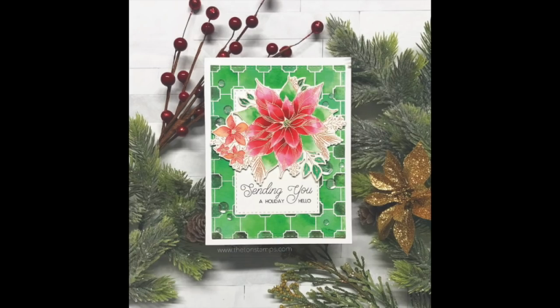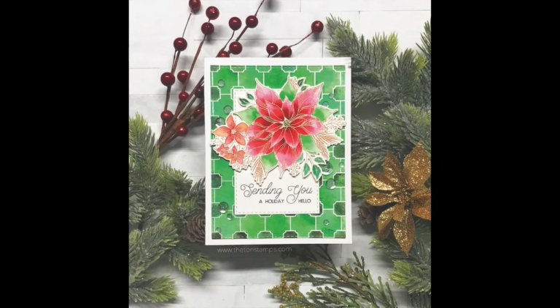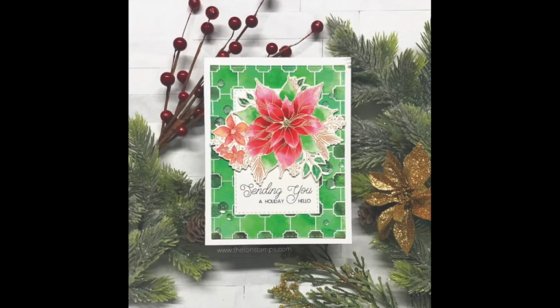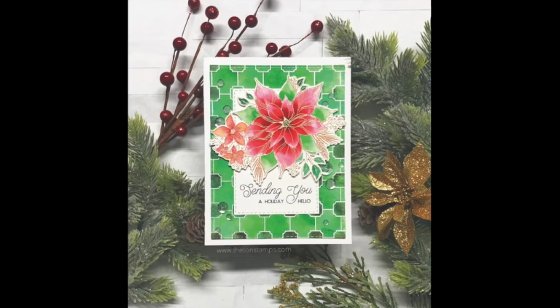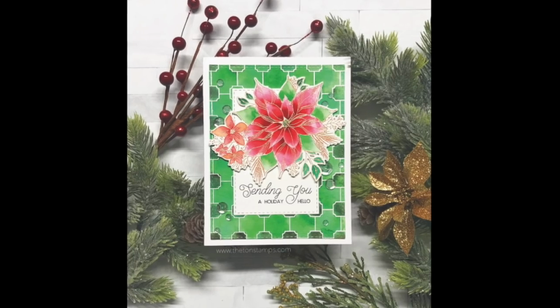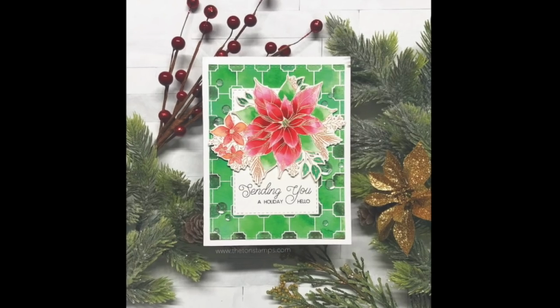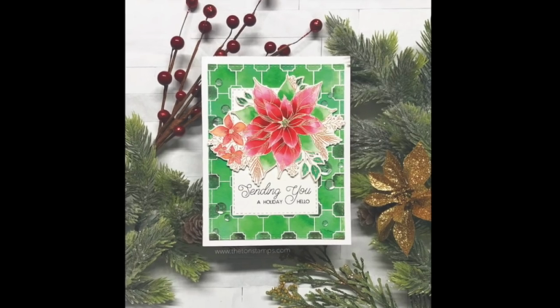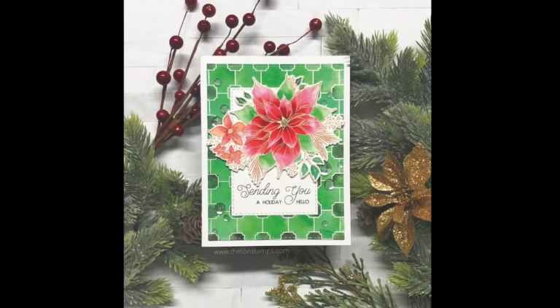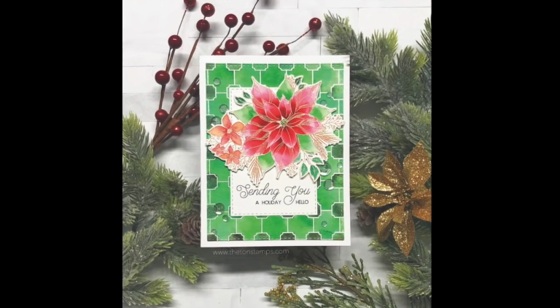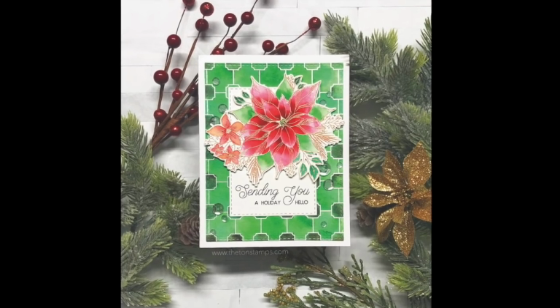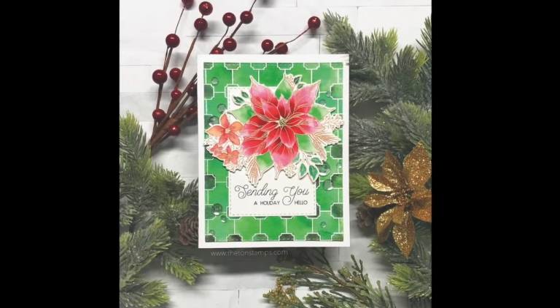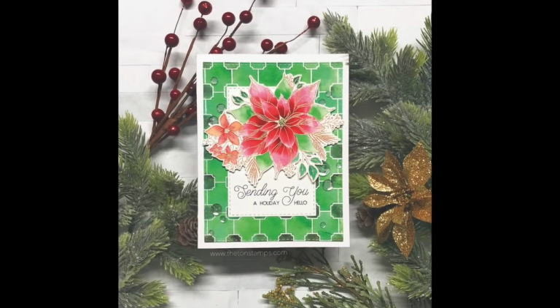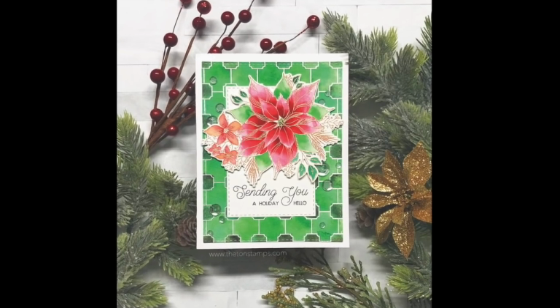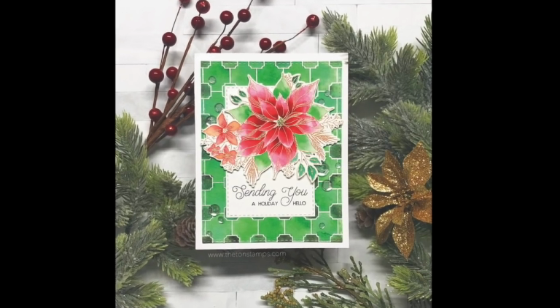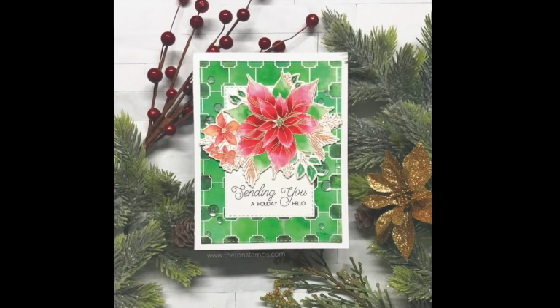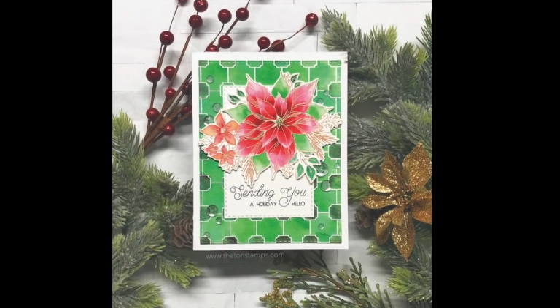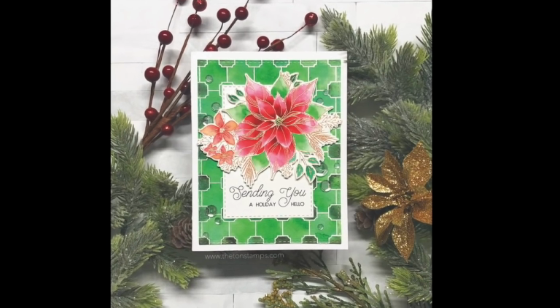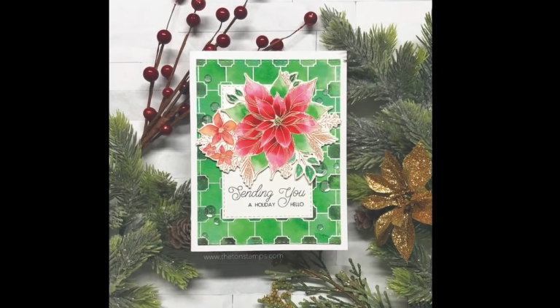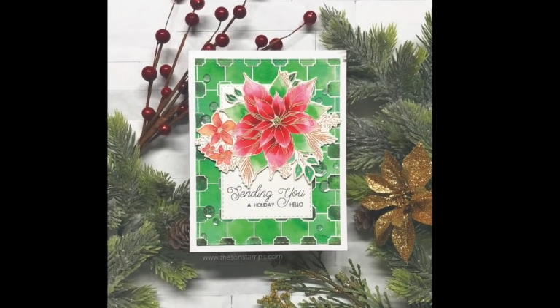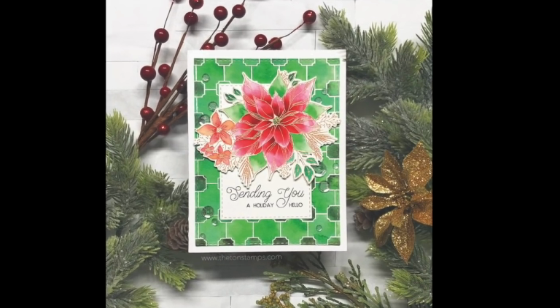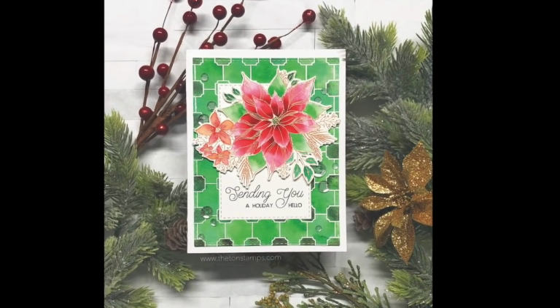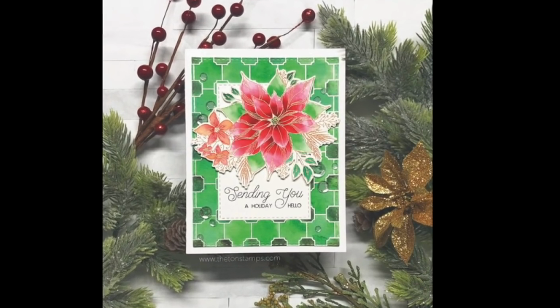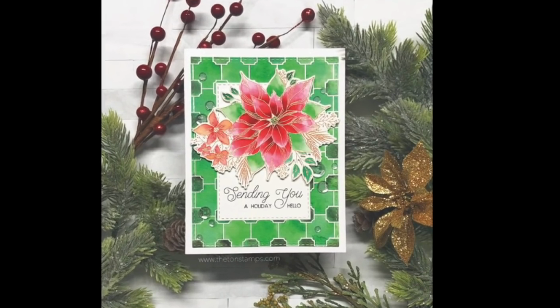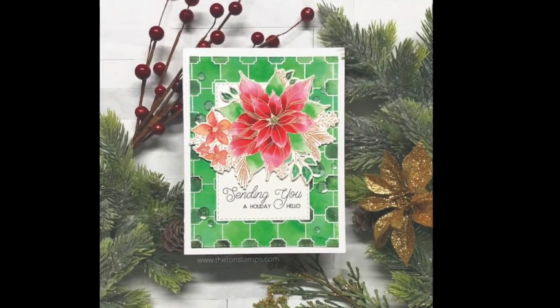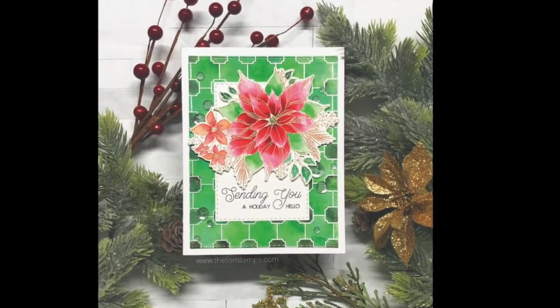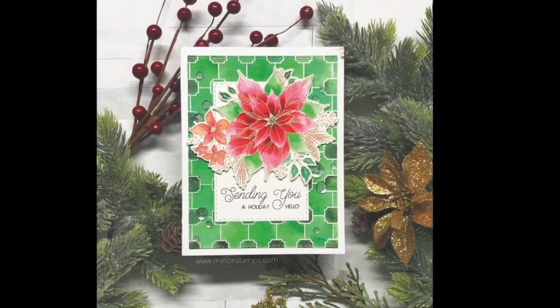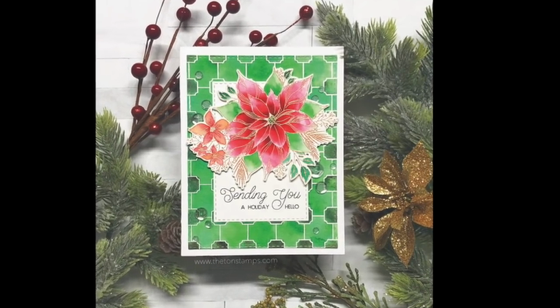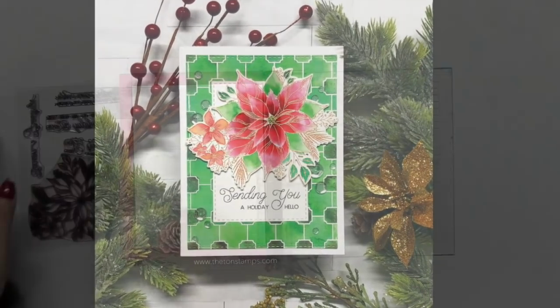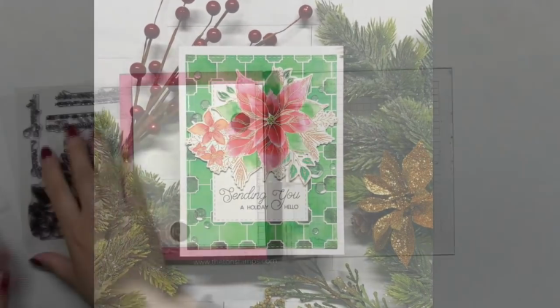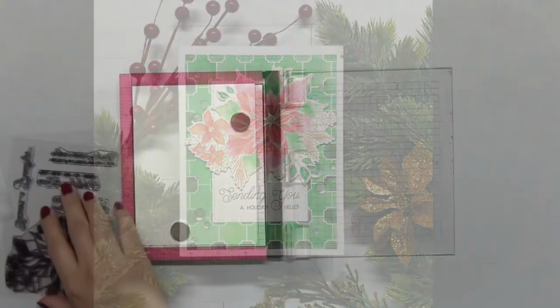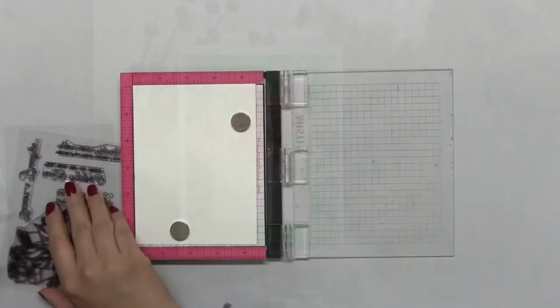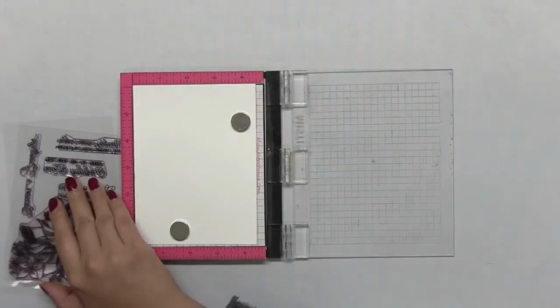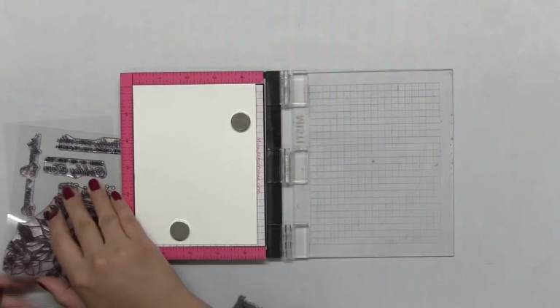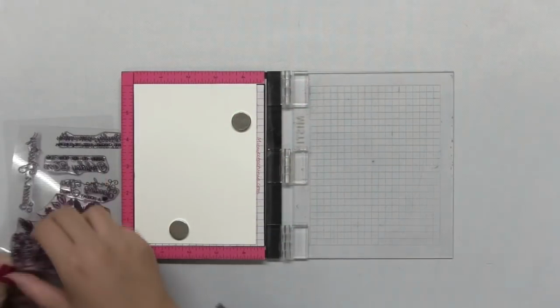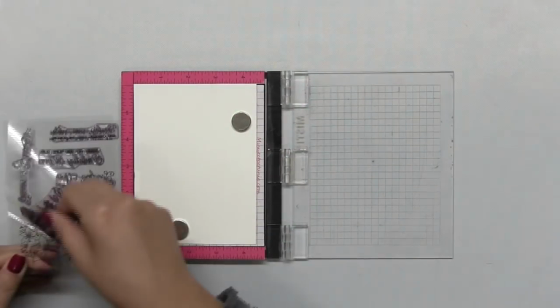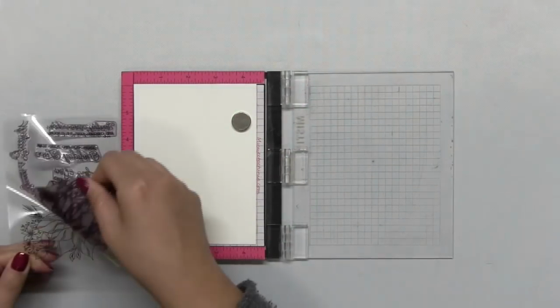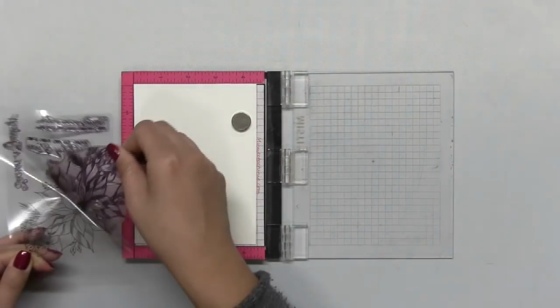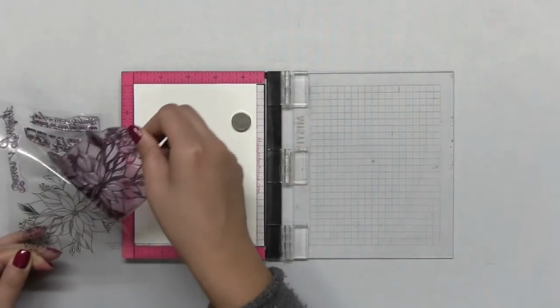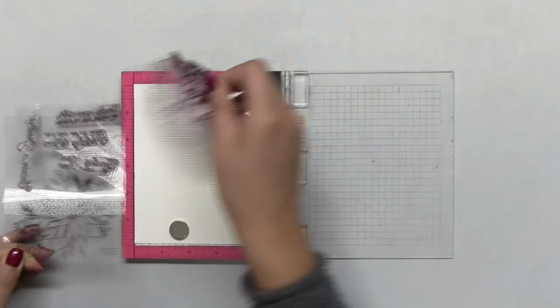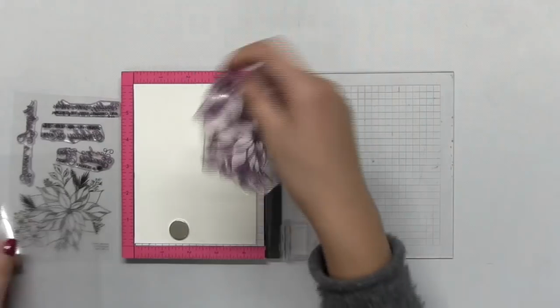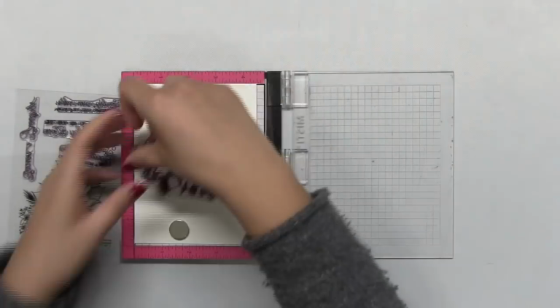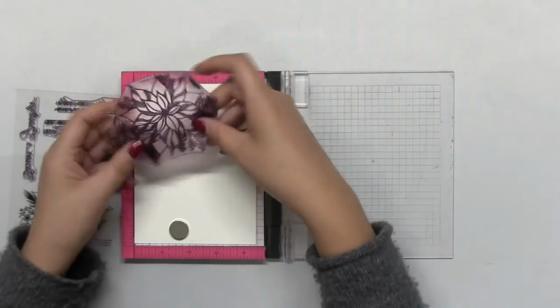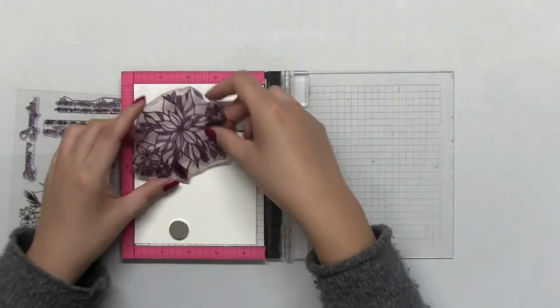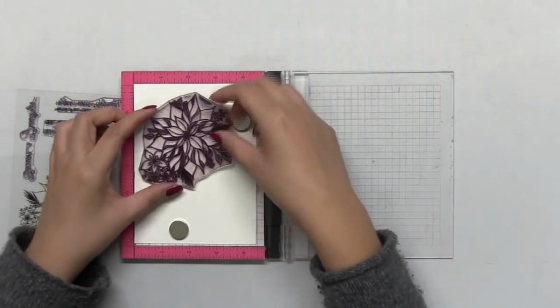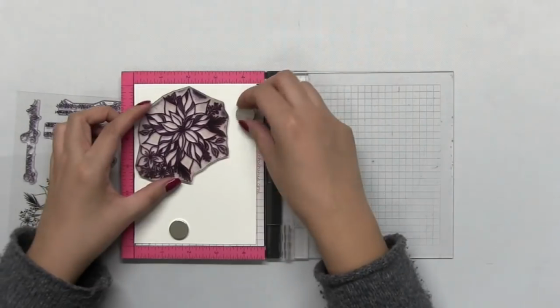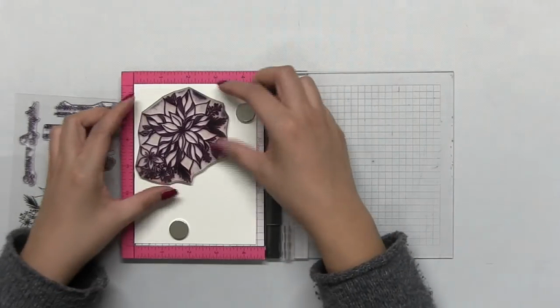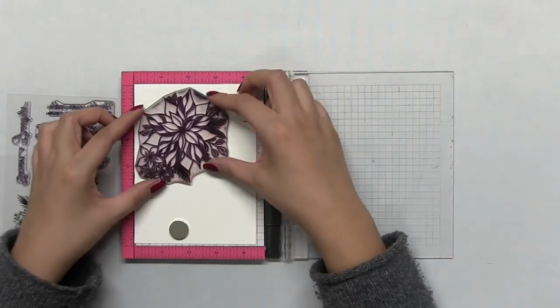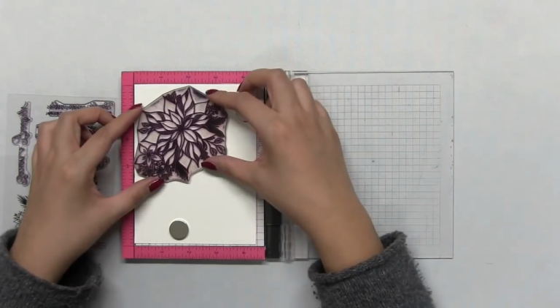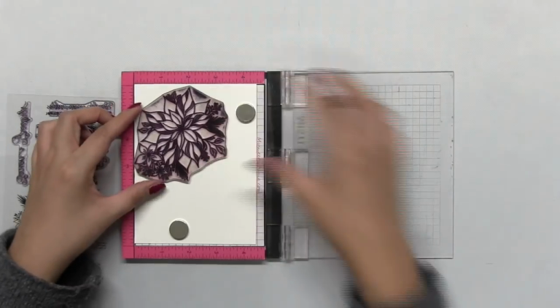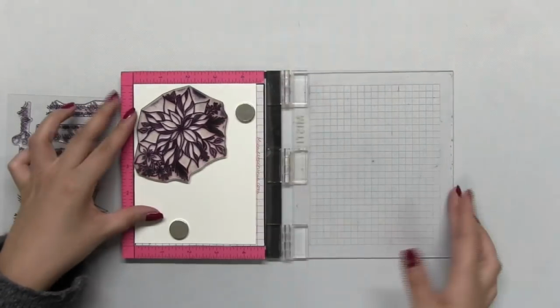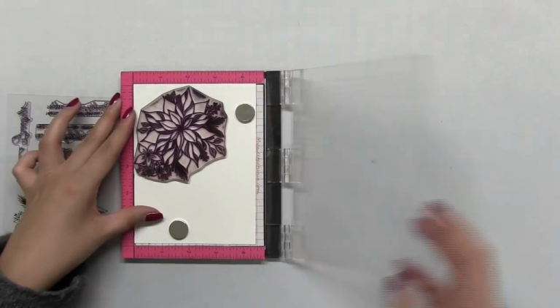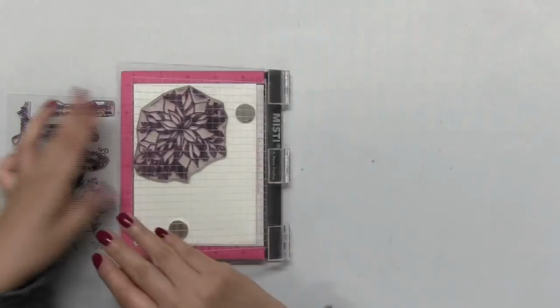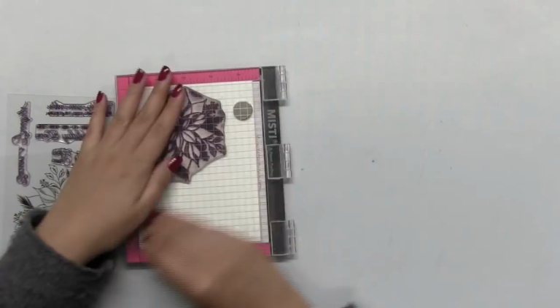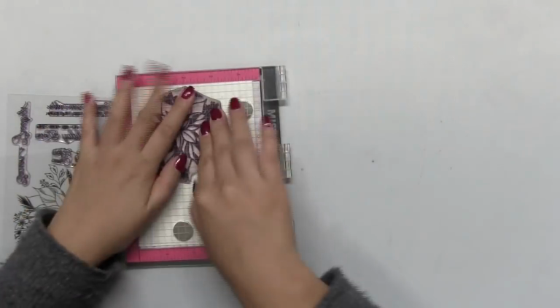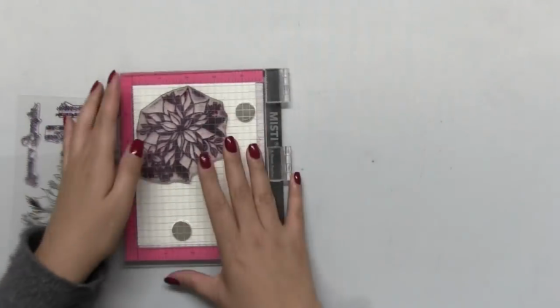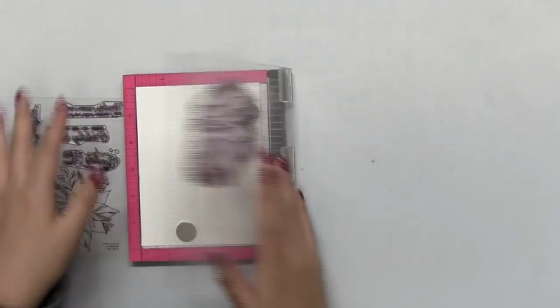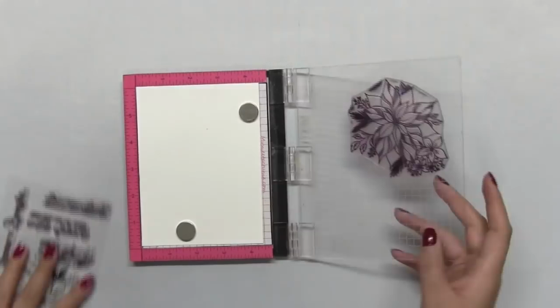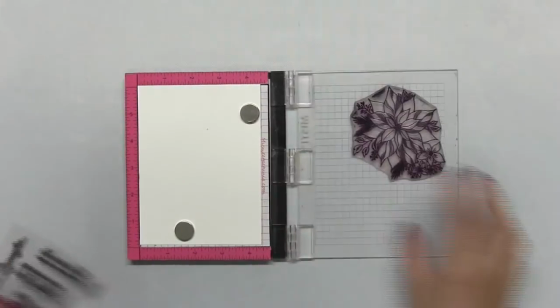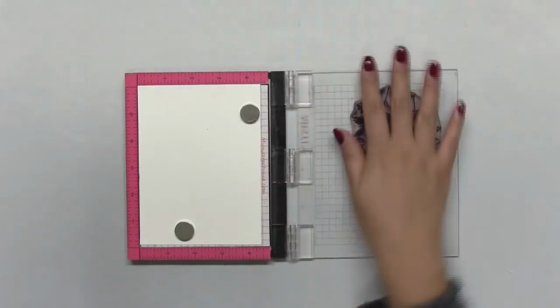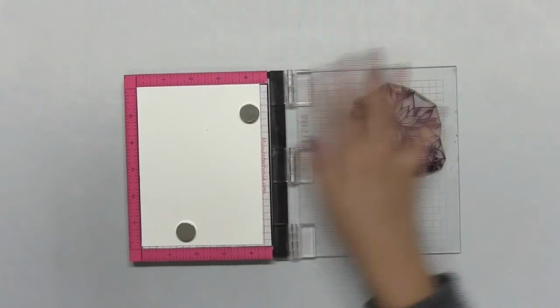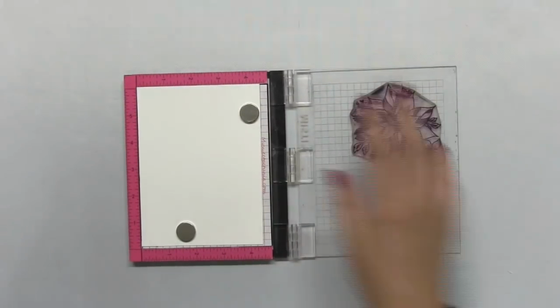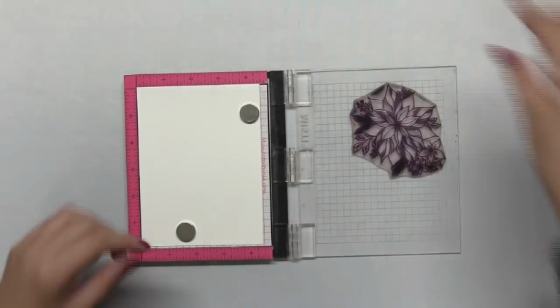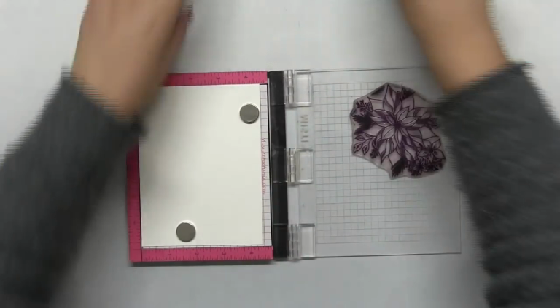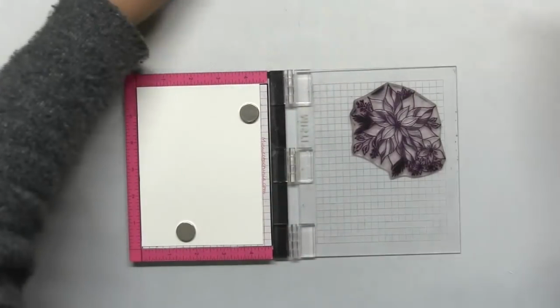Hey guys, Effie here. Today I'm going to make this holiday card using our Holiday Love Poinsettia stamp set and our glass windows background stamp.